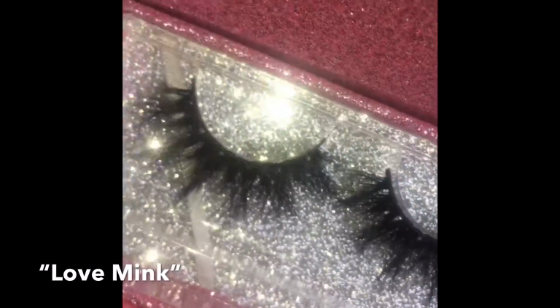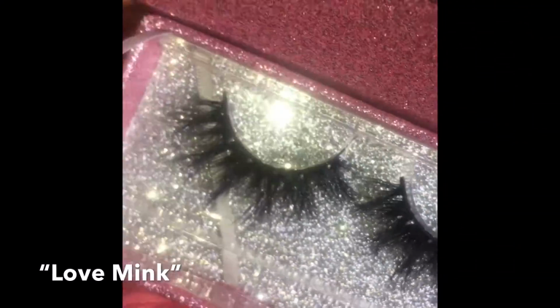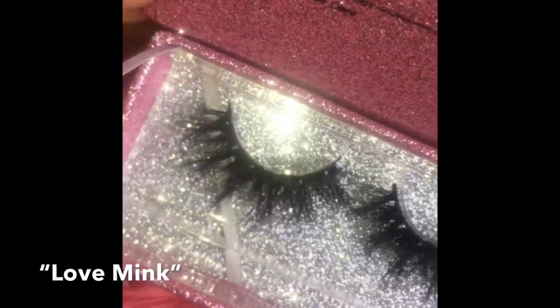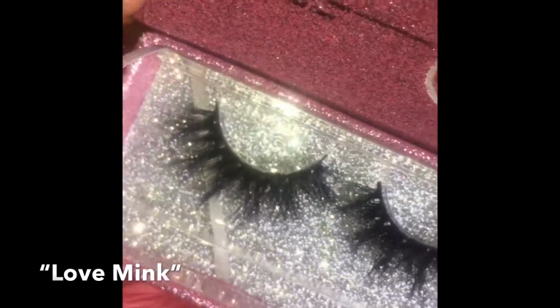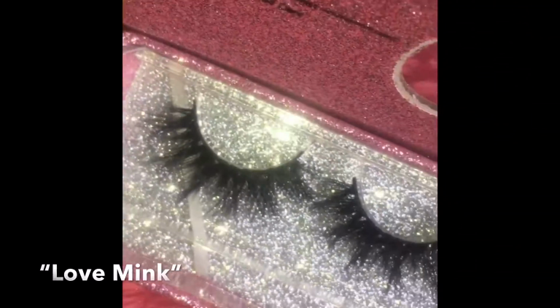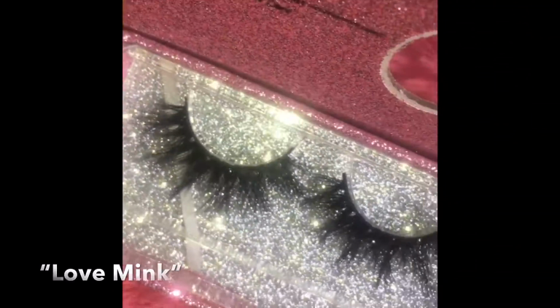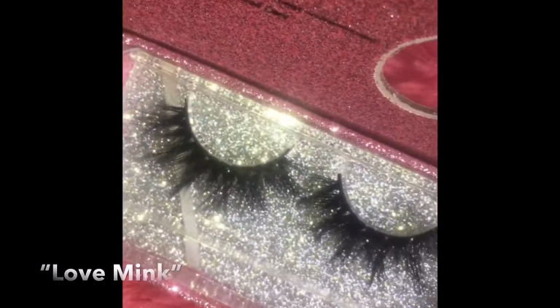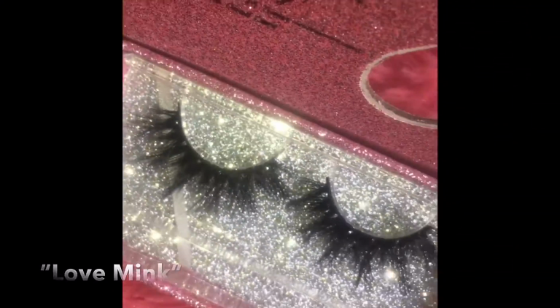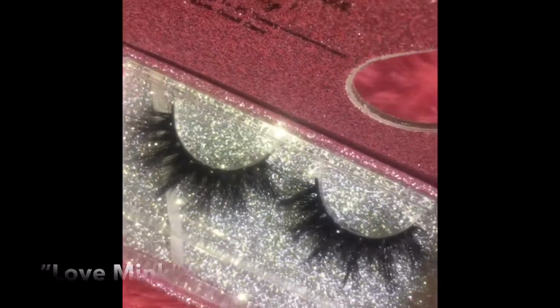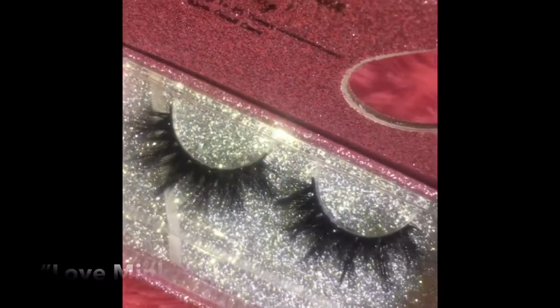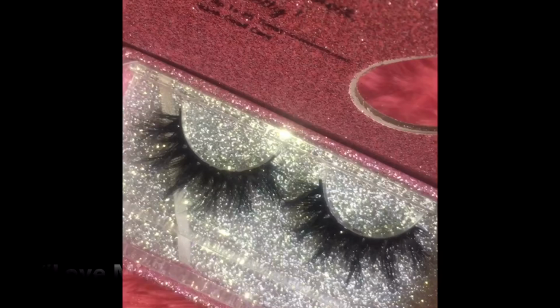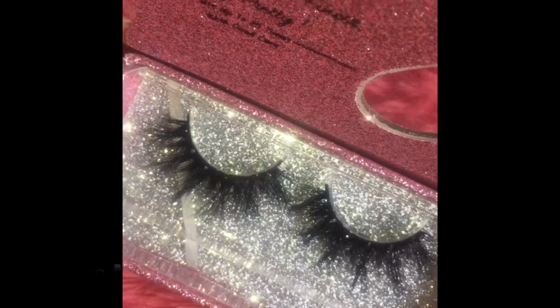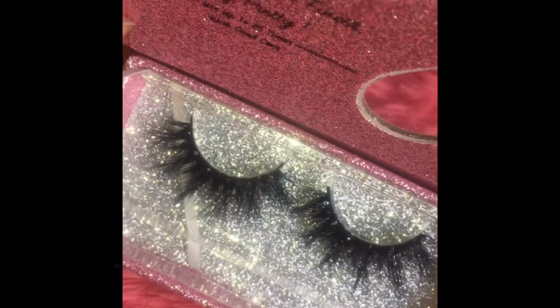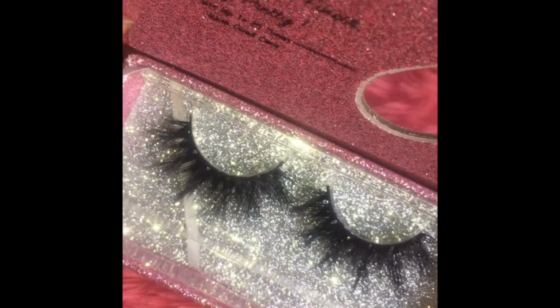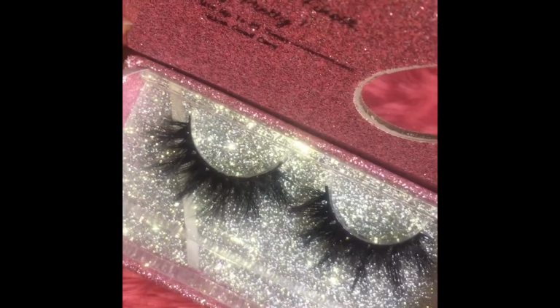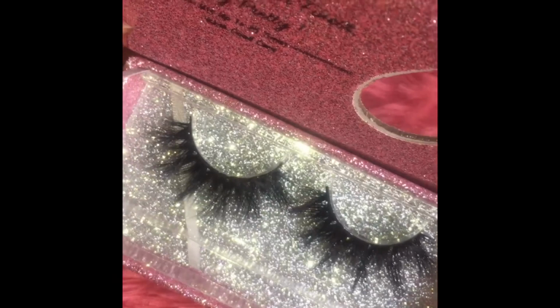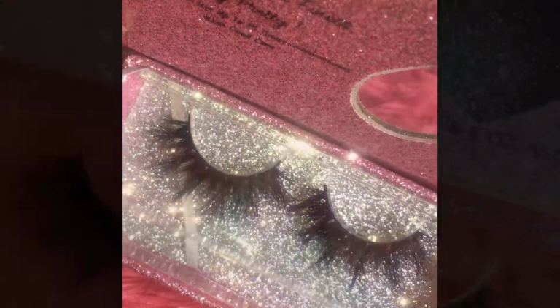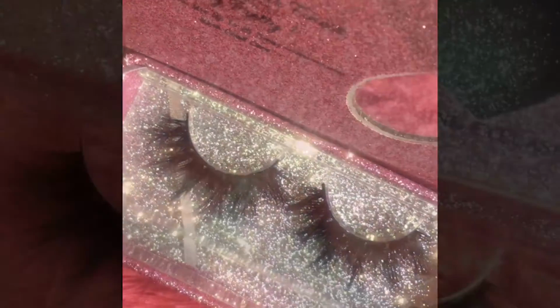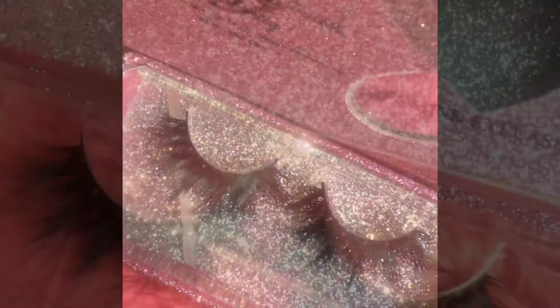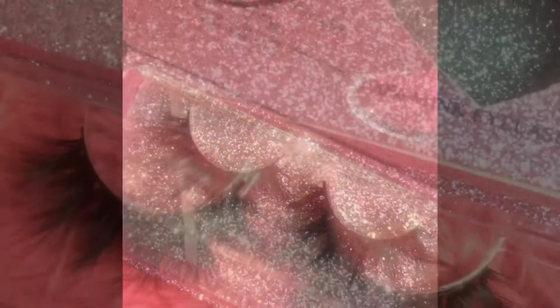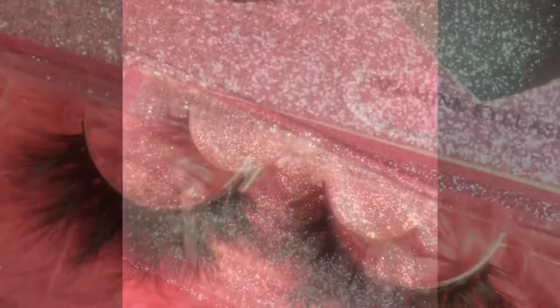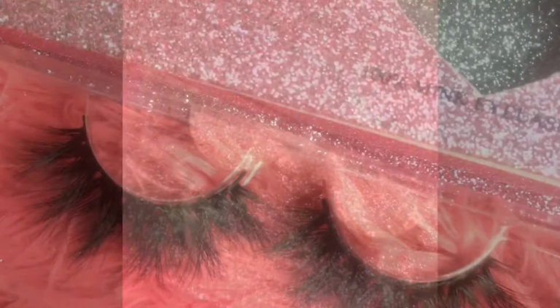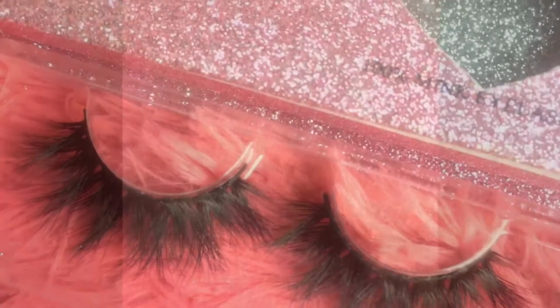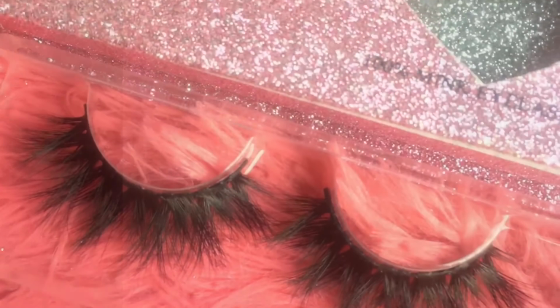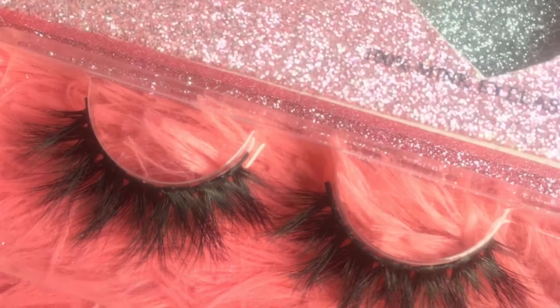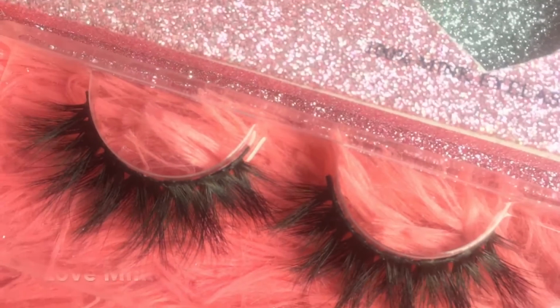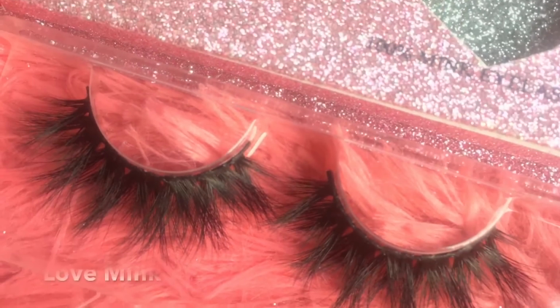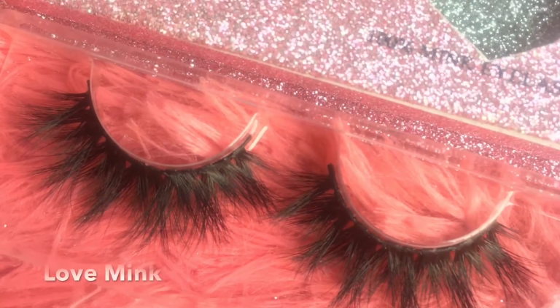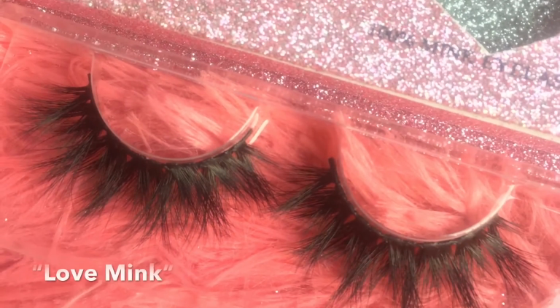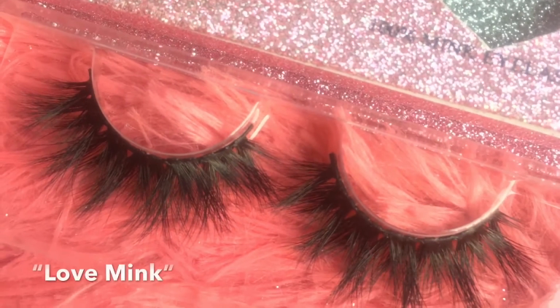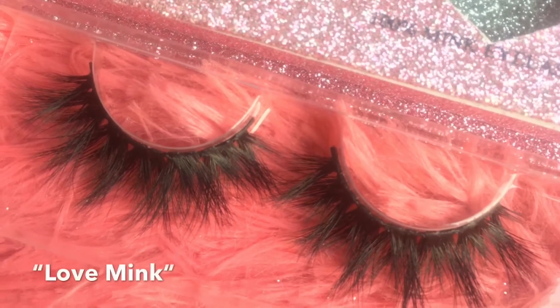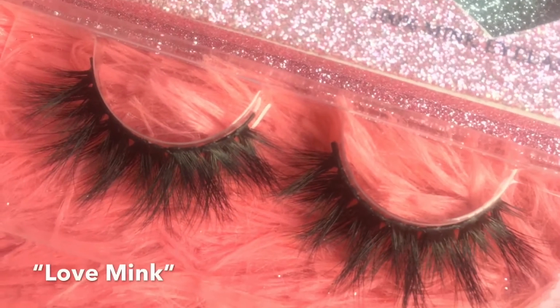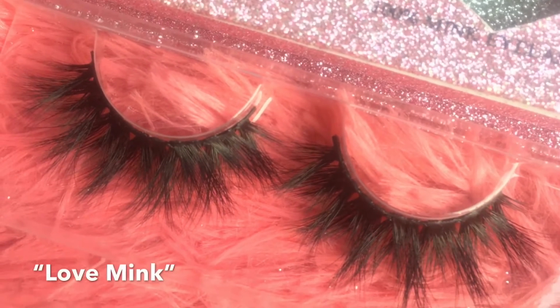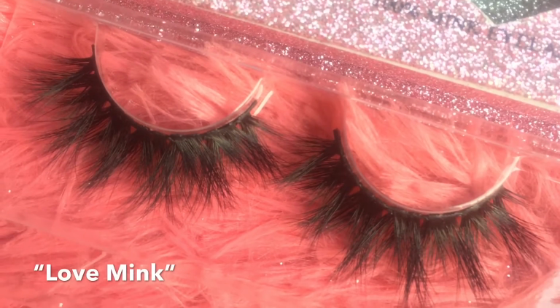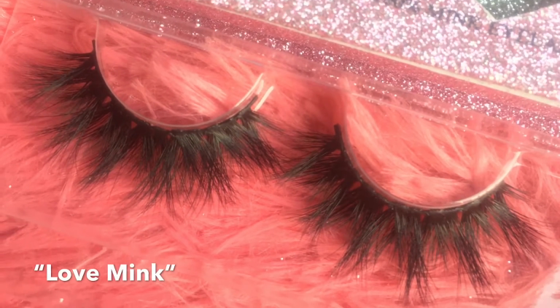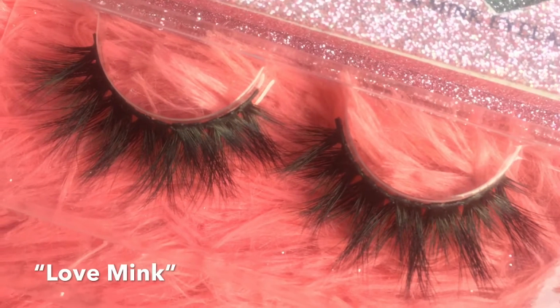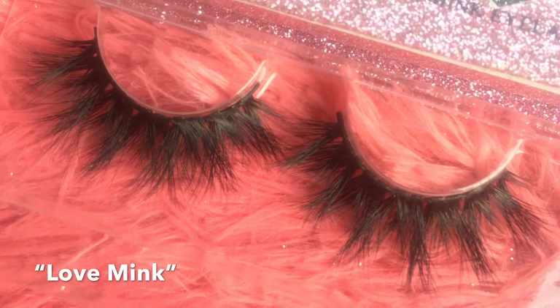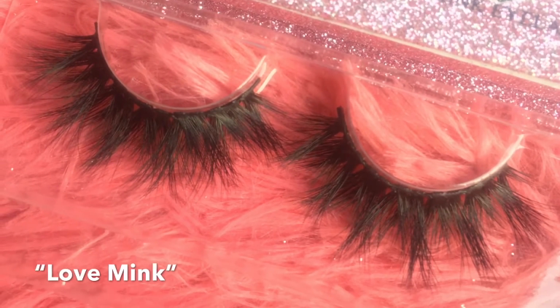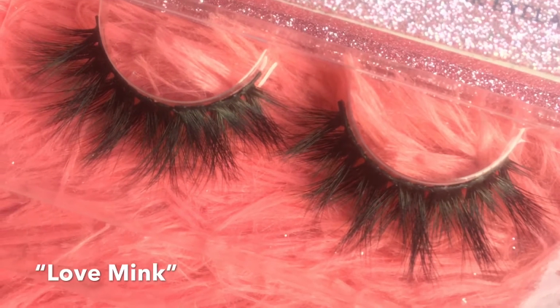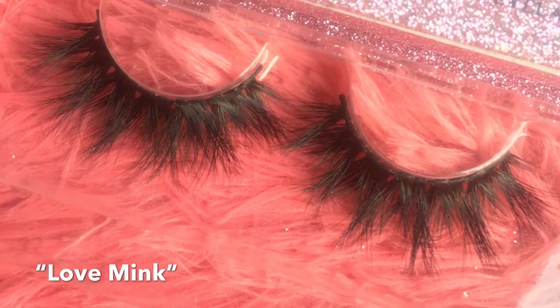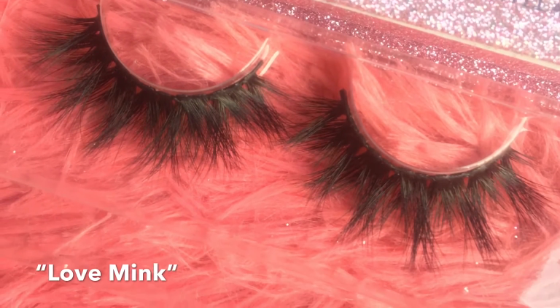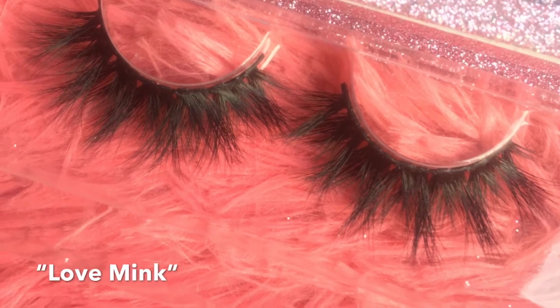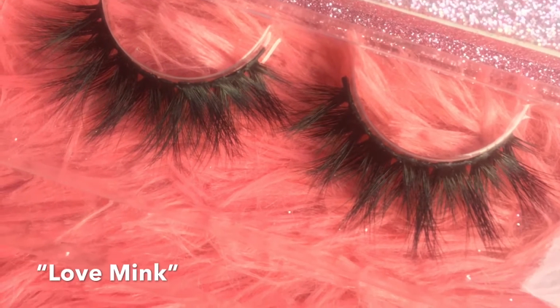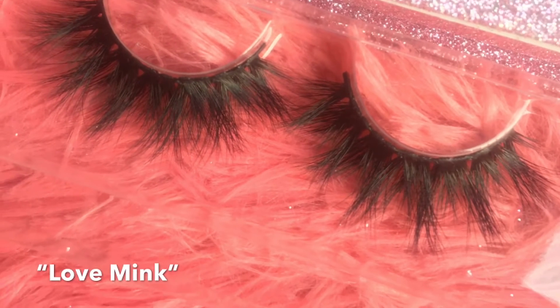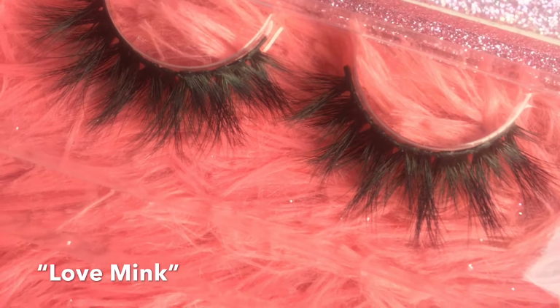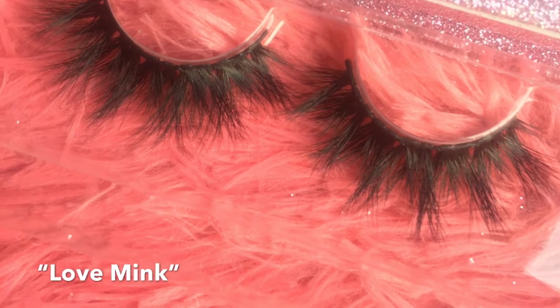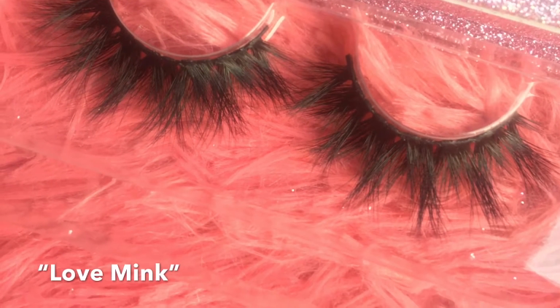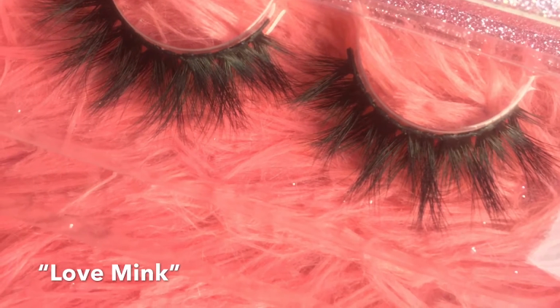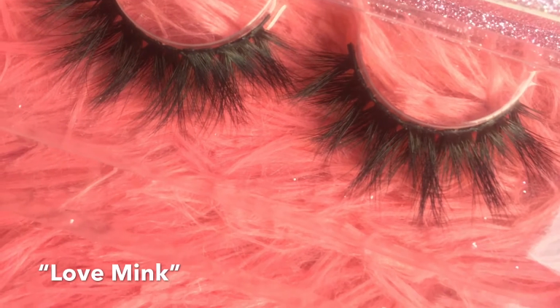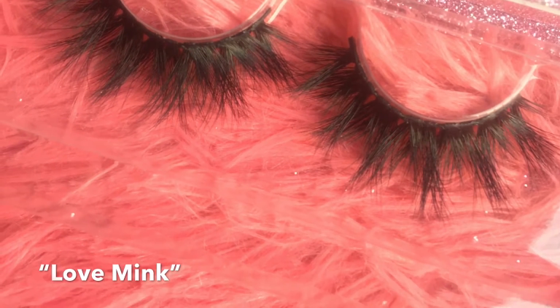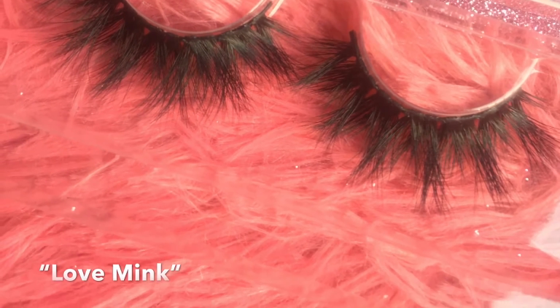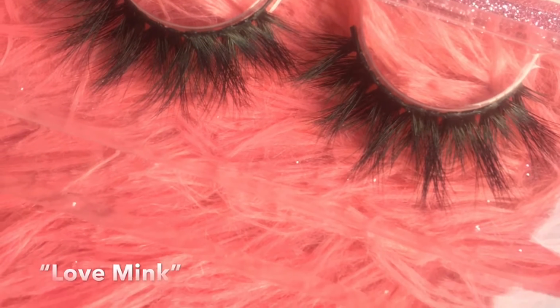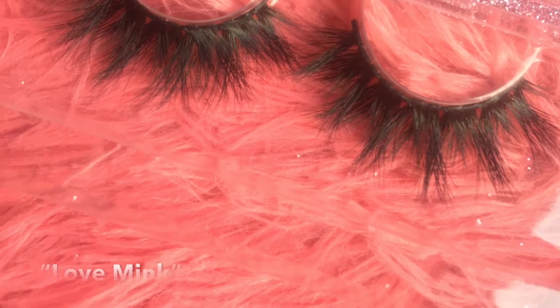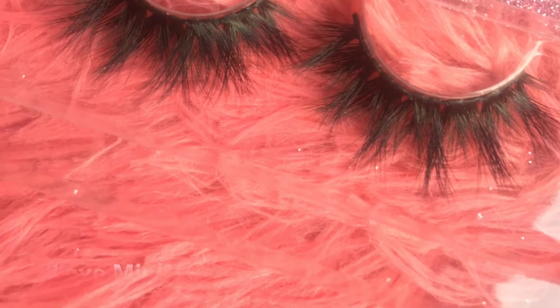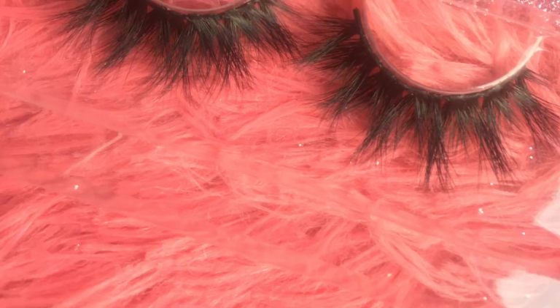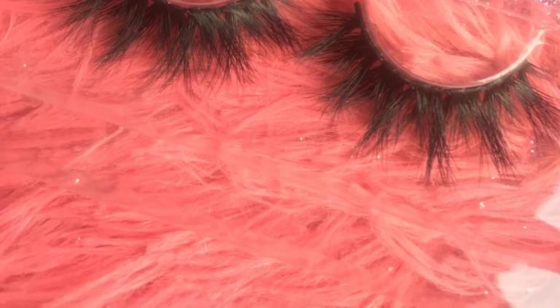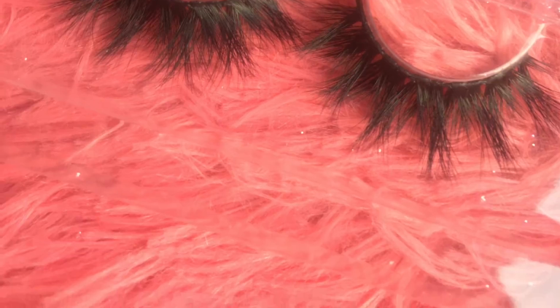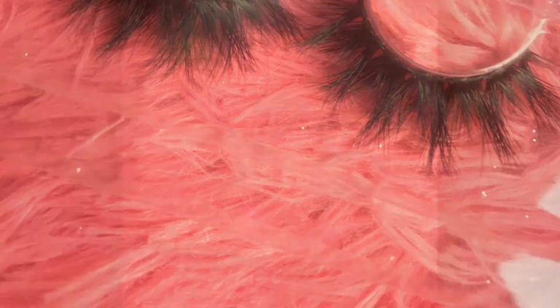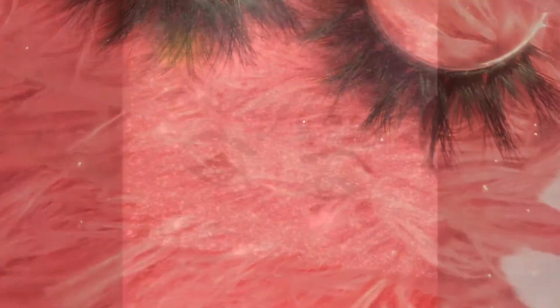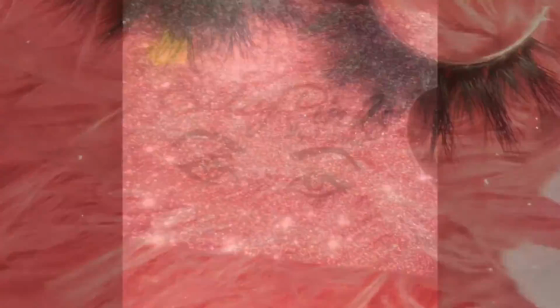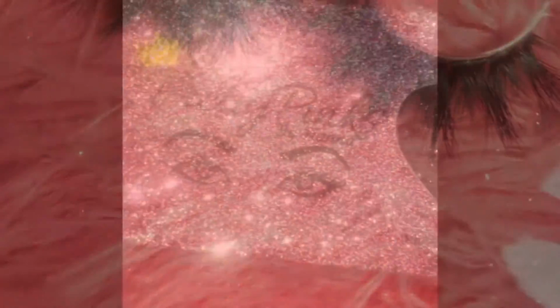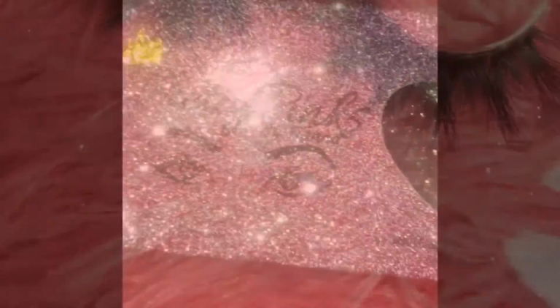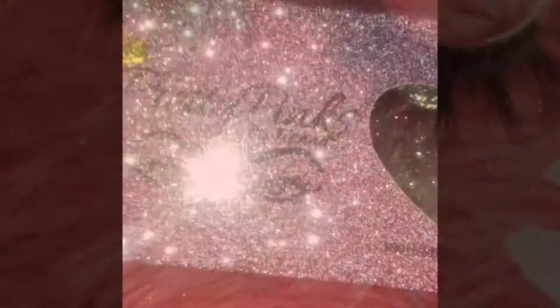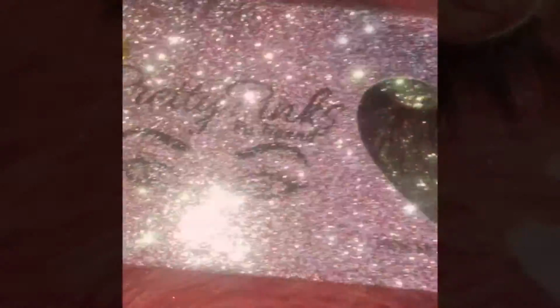These are called the Love Minx. These kind of look like they're double layered. That's why I call them Love Minx — the more the better.